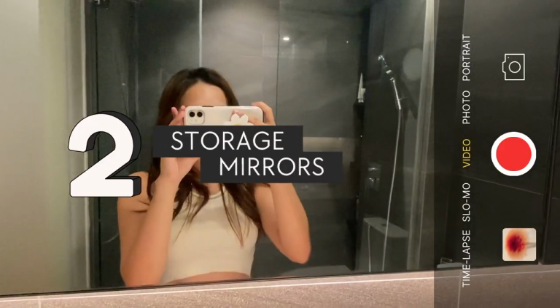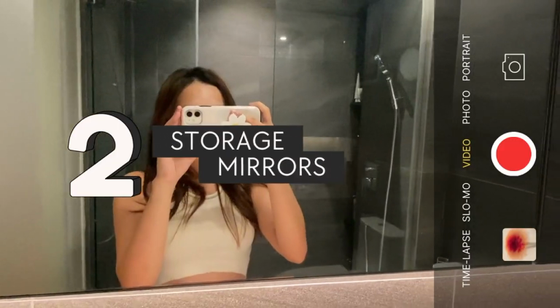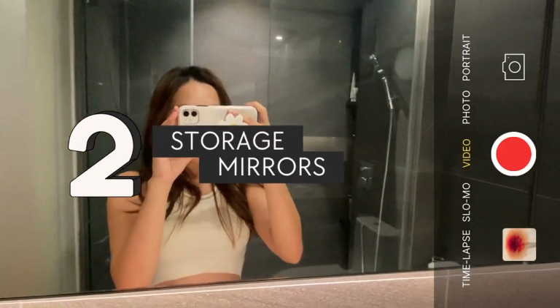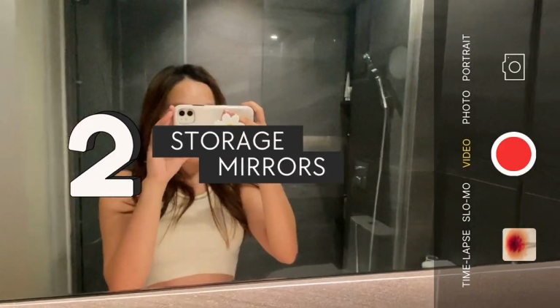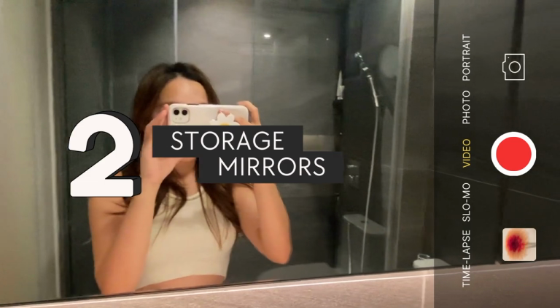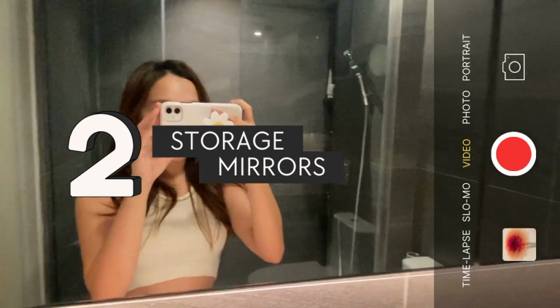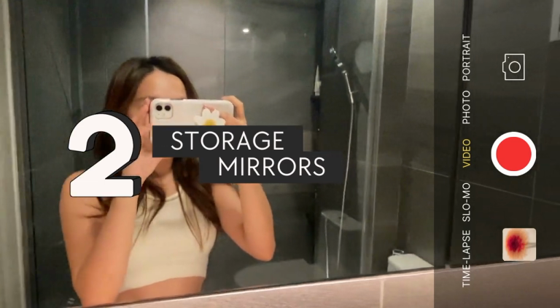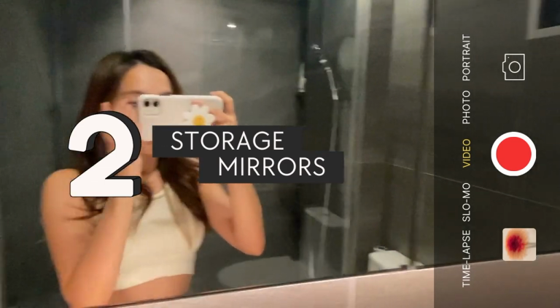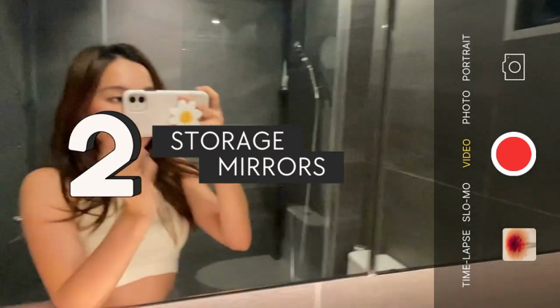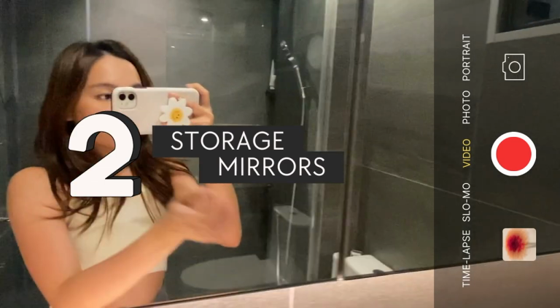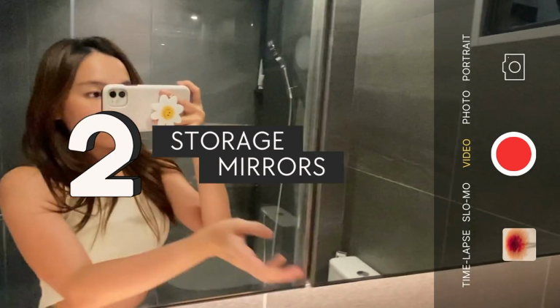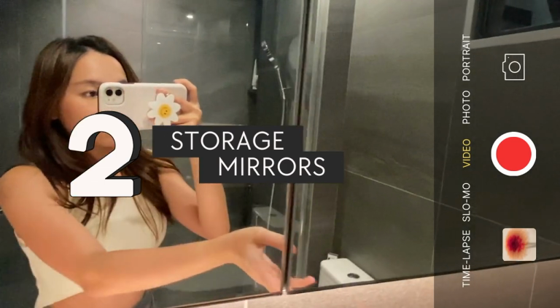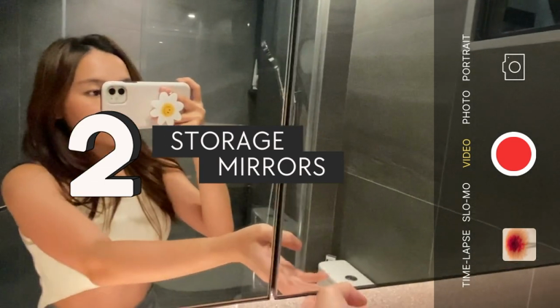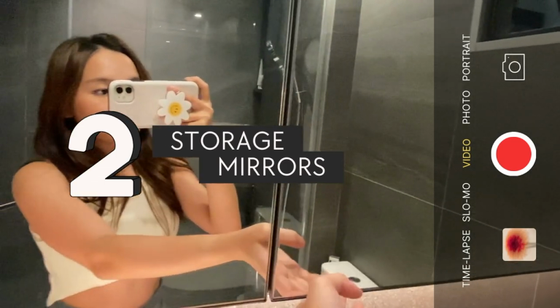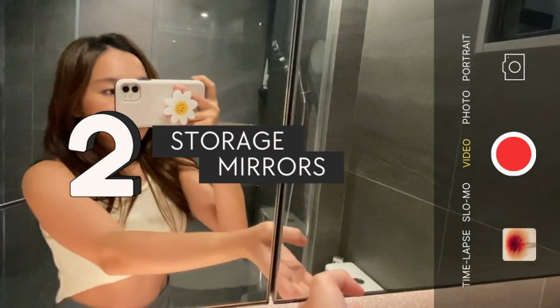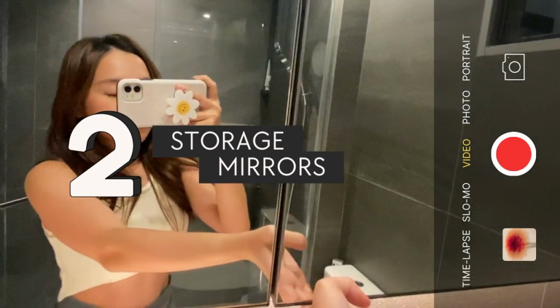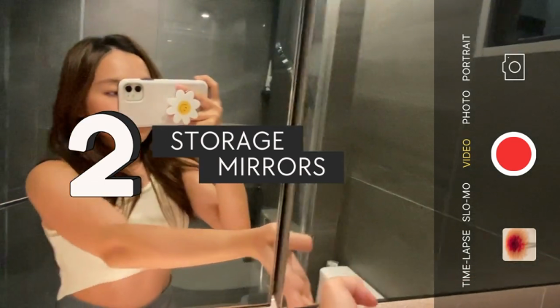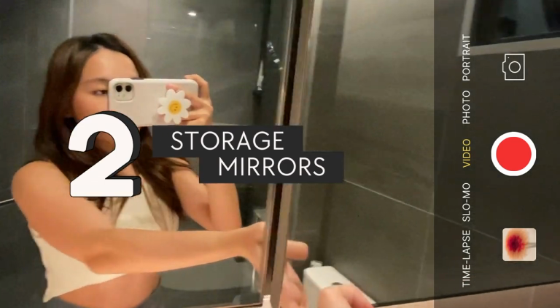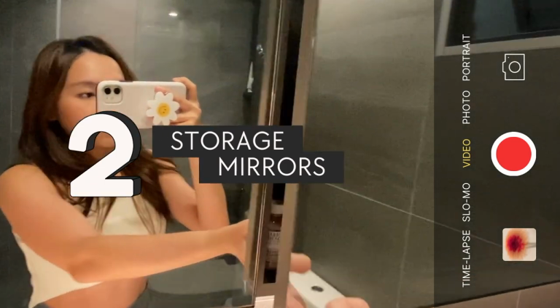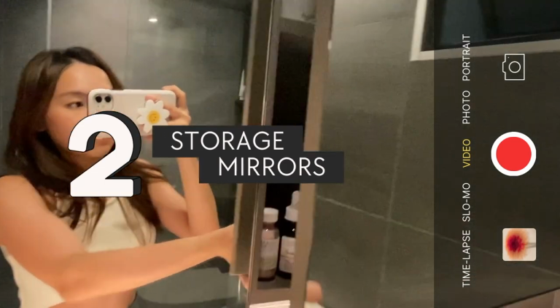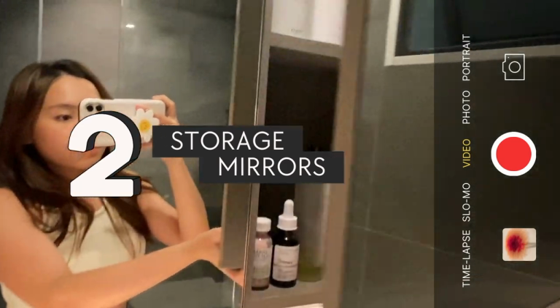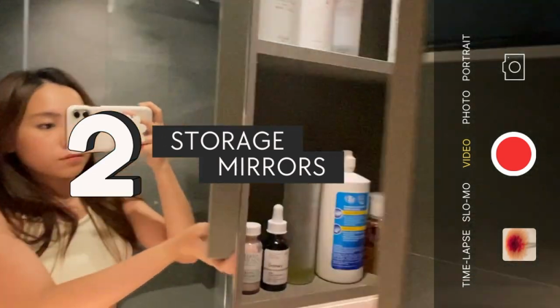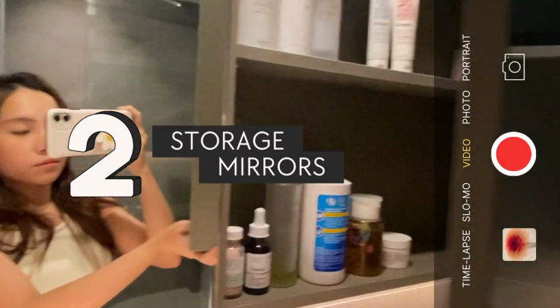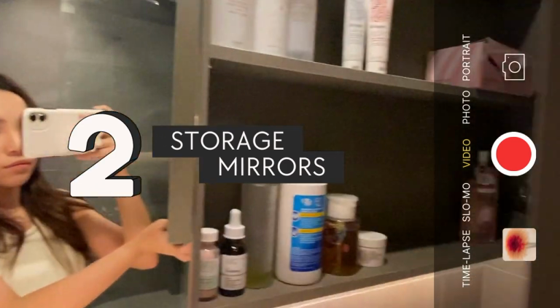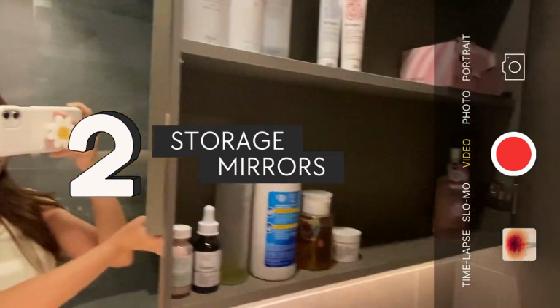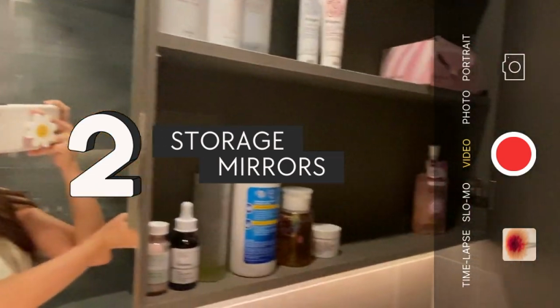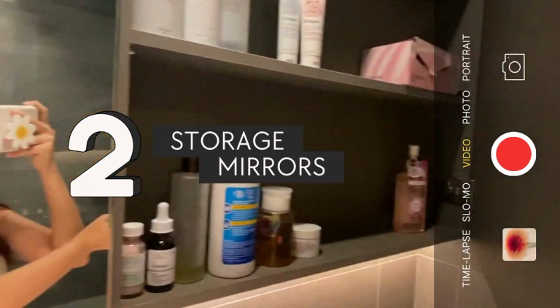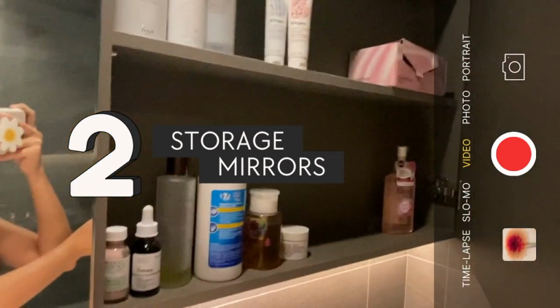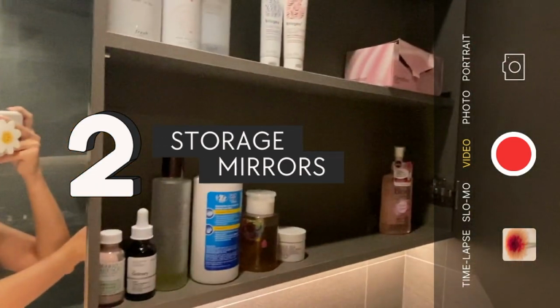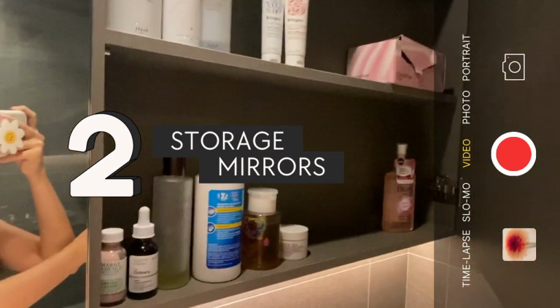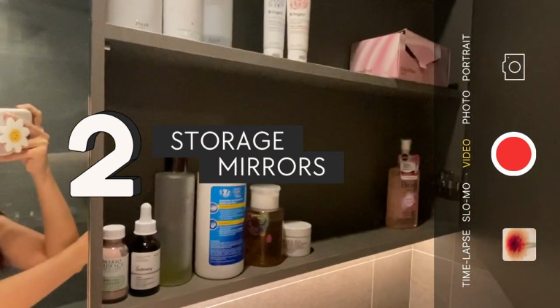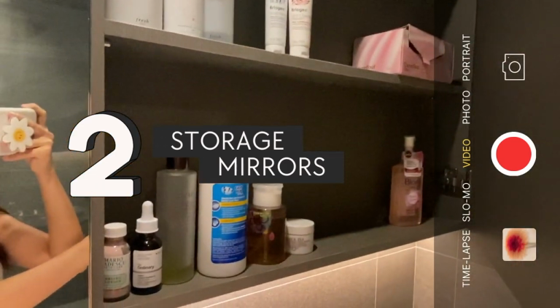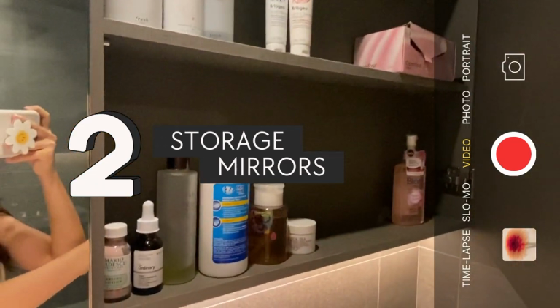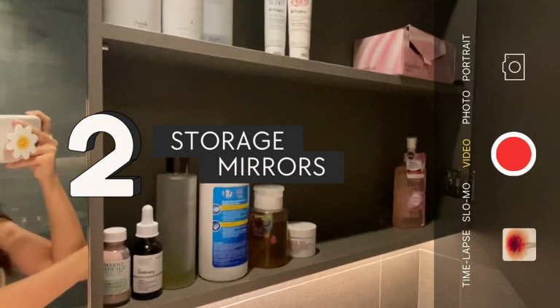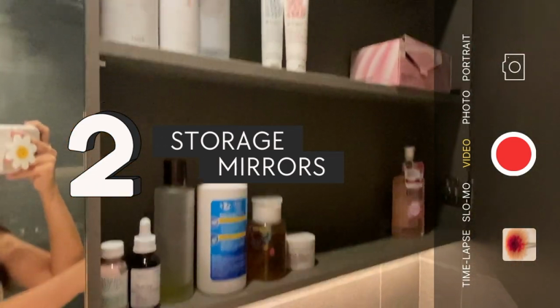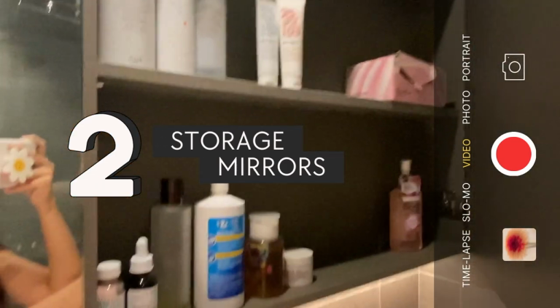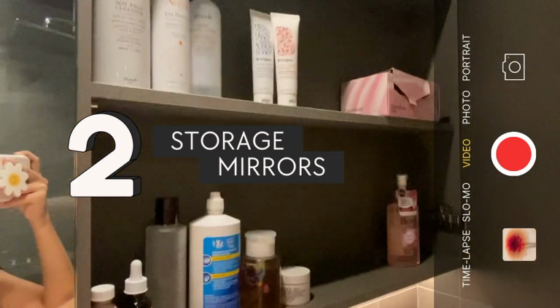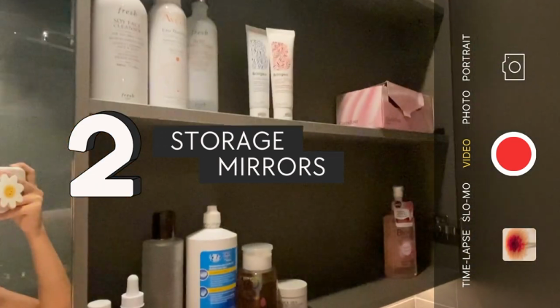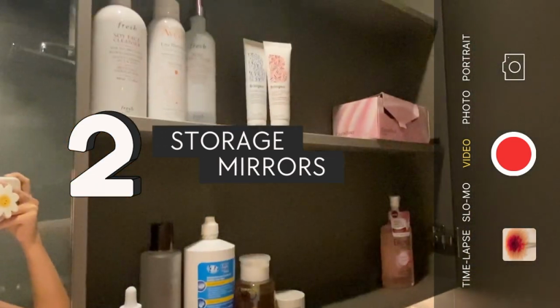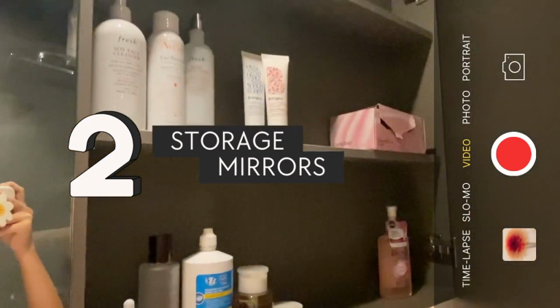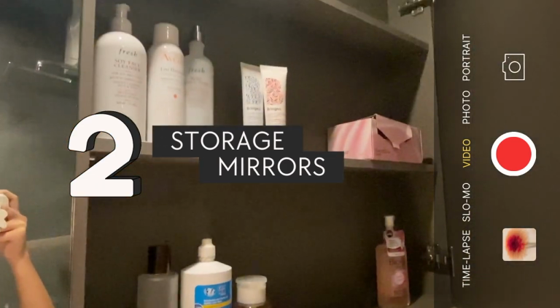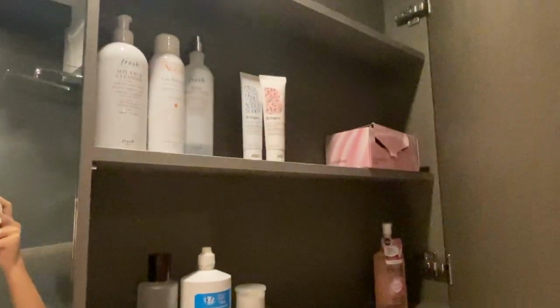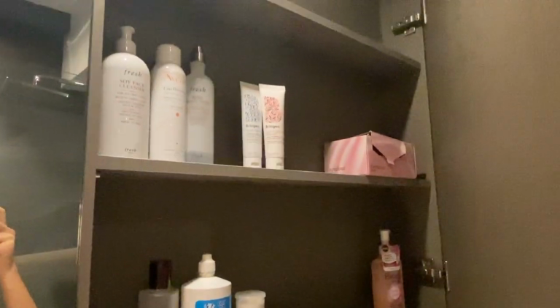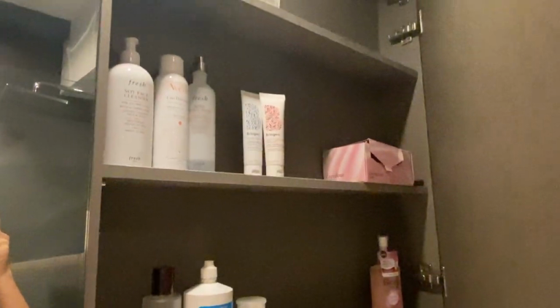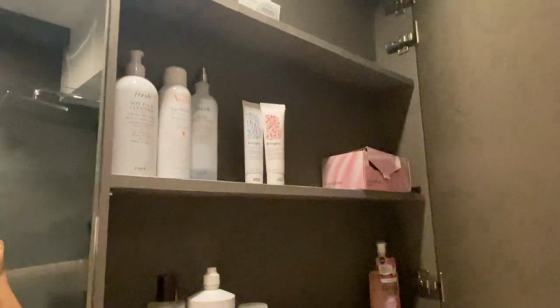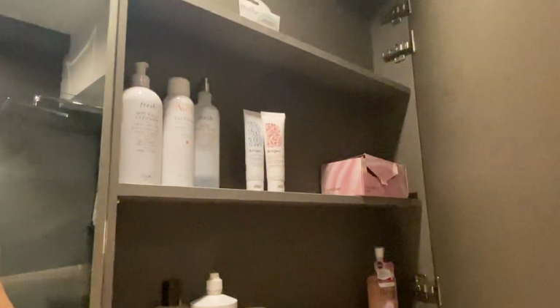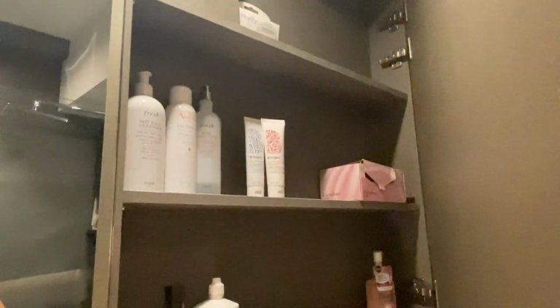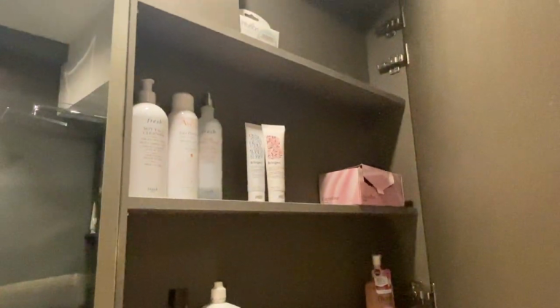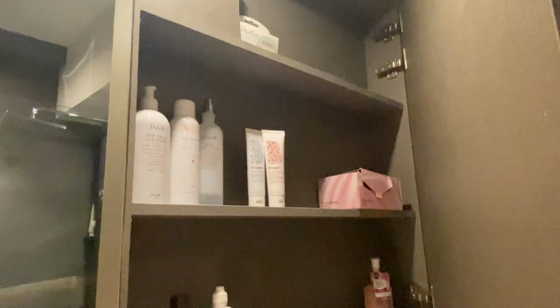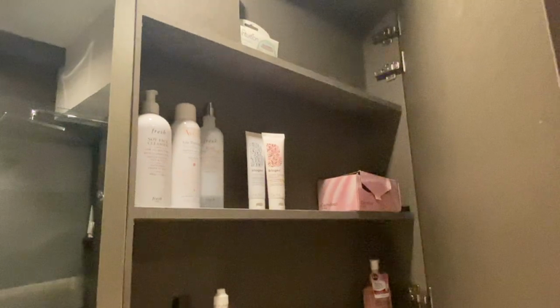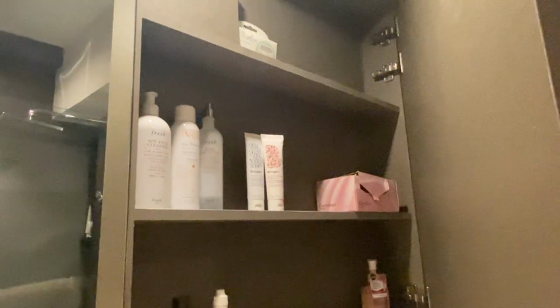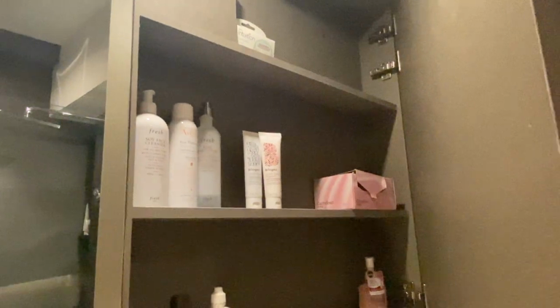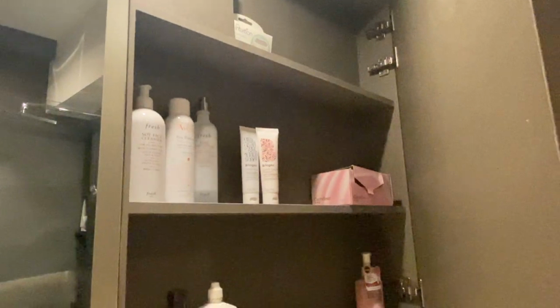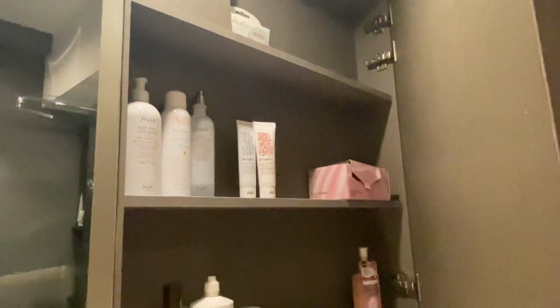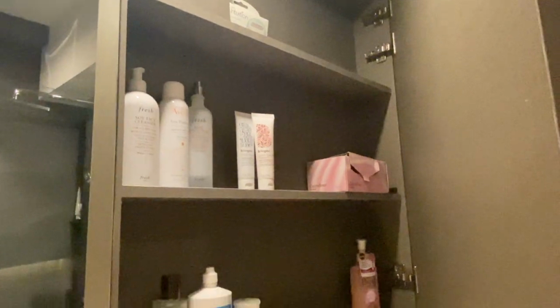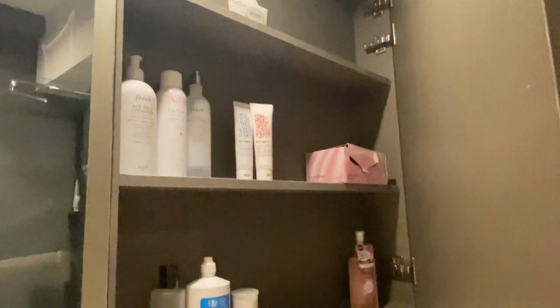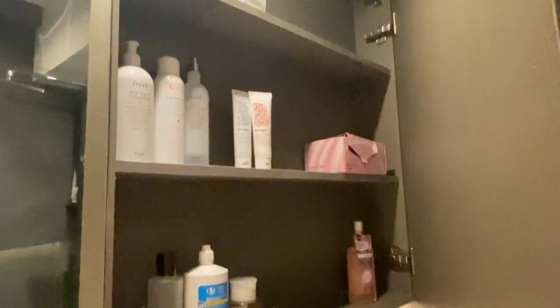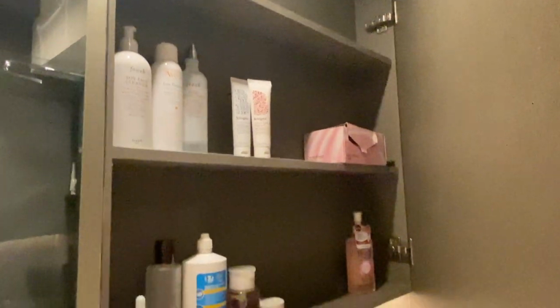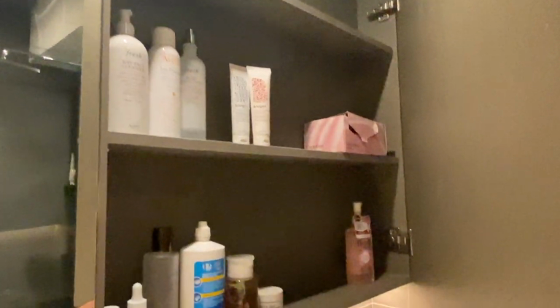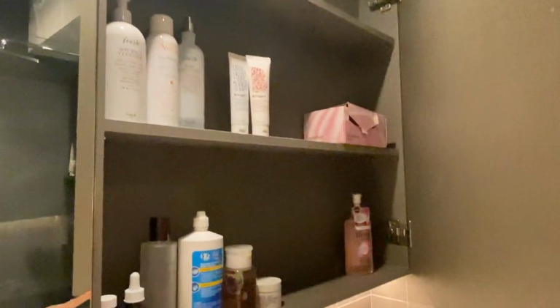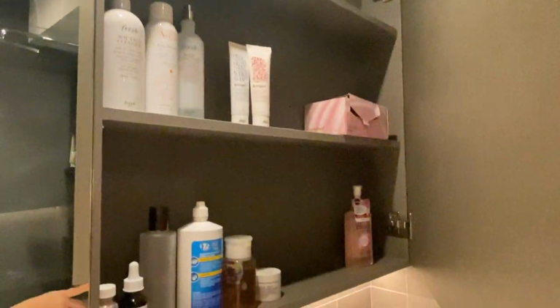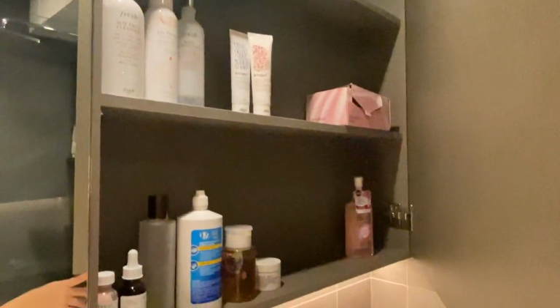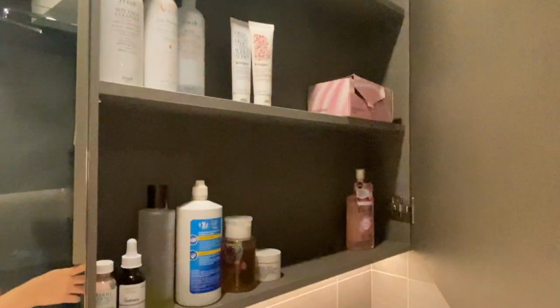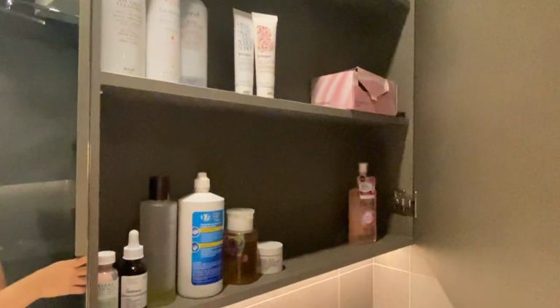Next up on the list are storage mirrors, which are pretty common but very useful in hiding all that clutter, as you can see.